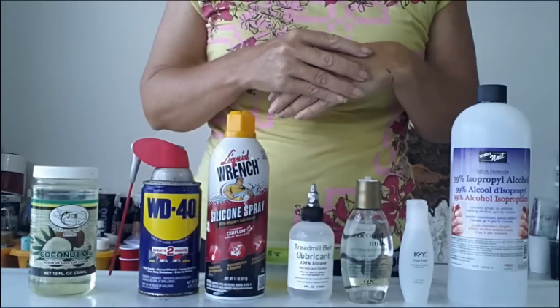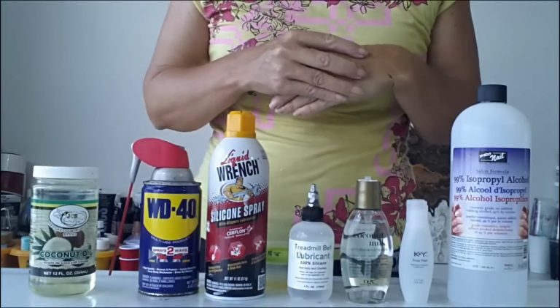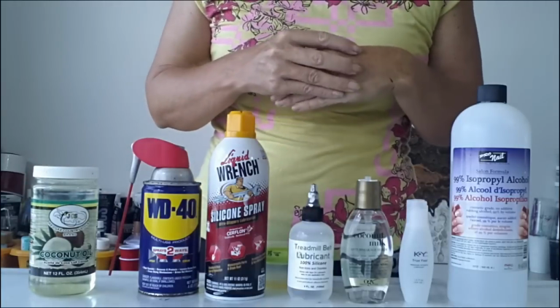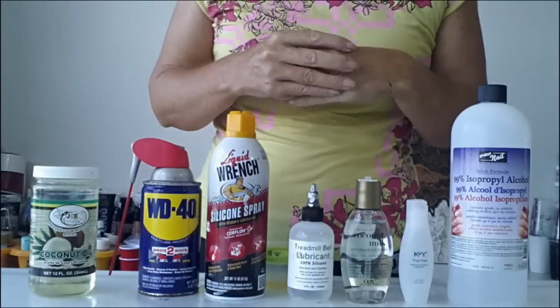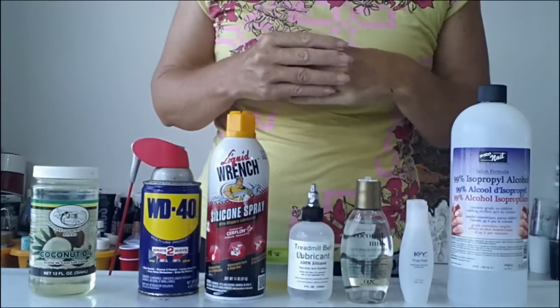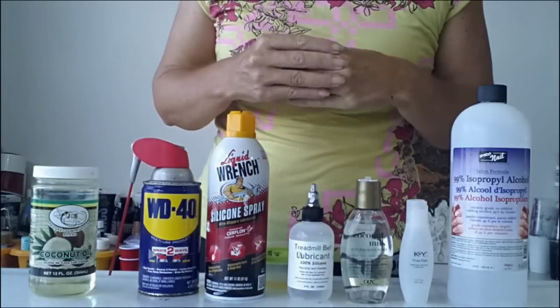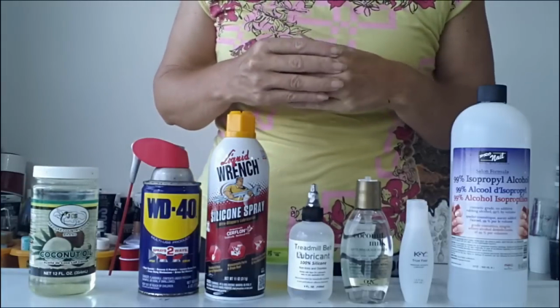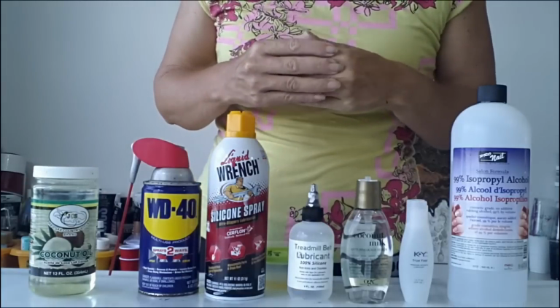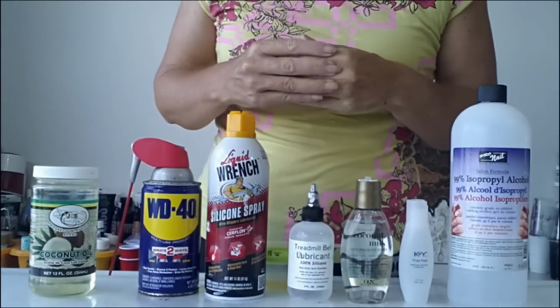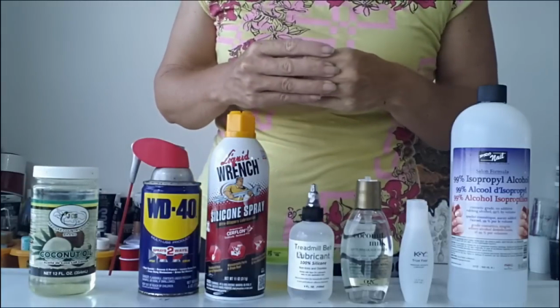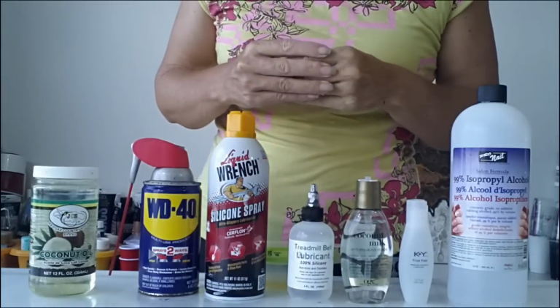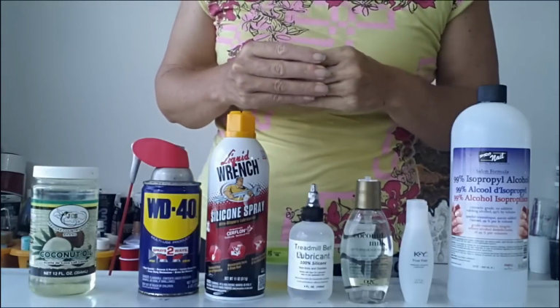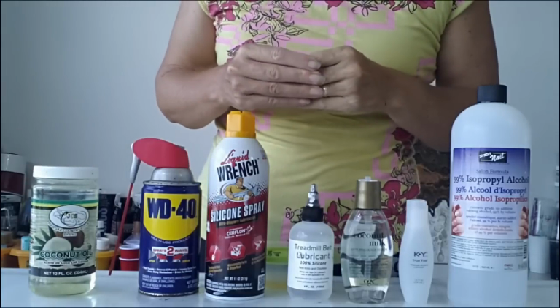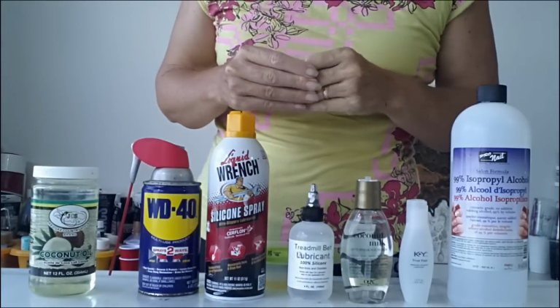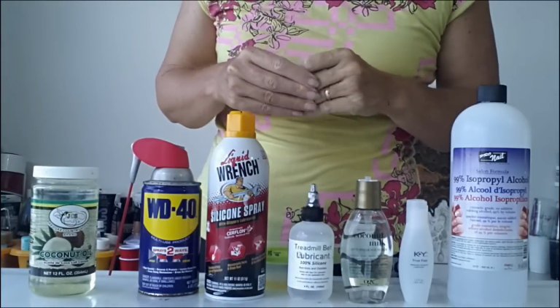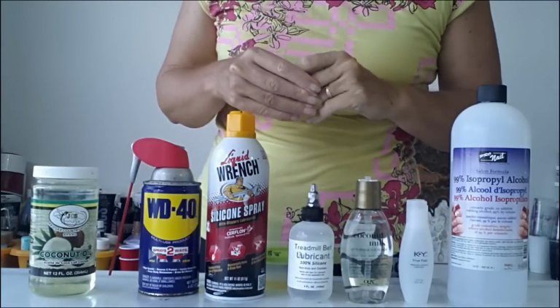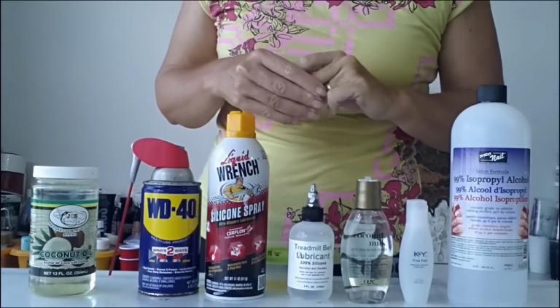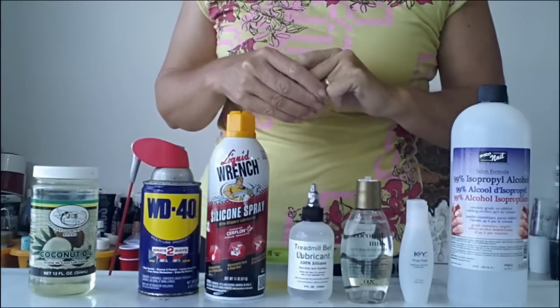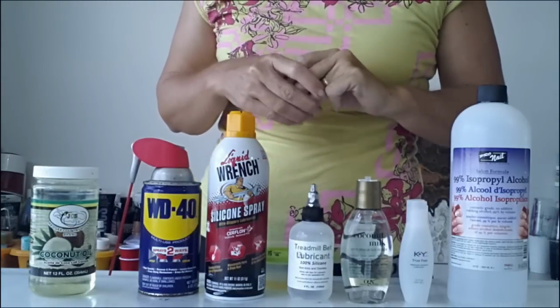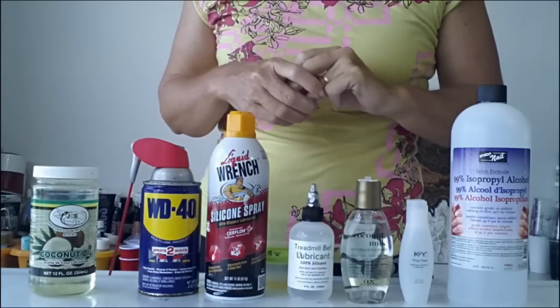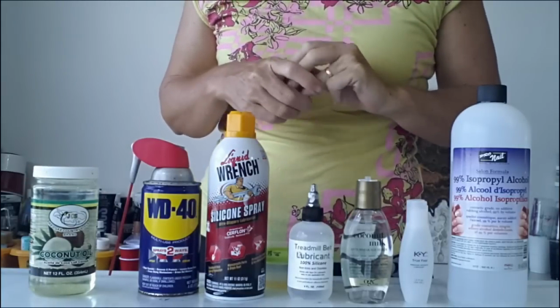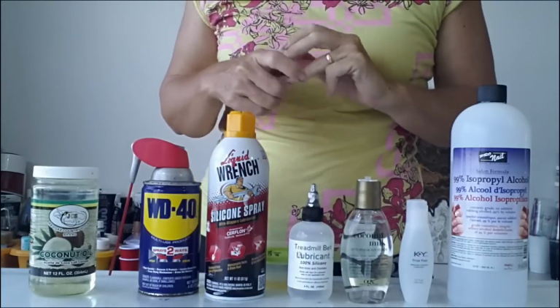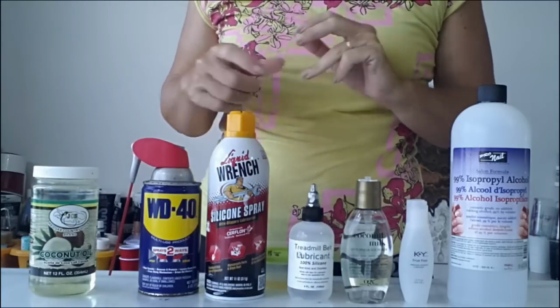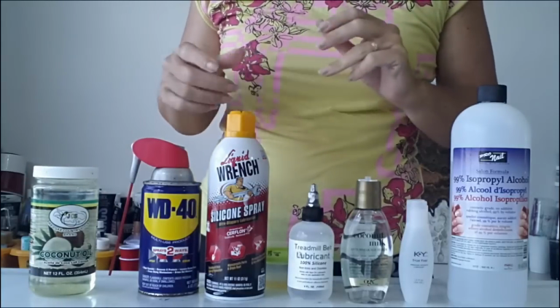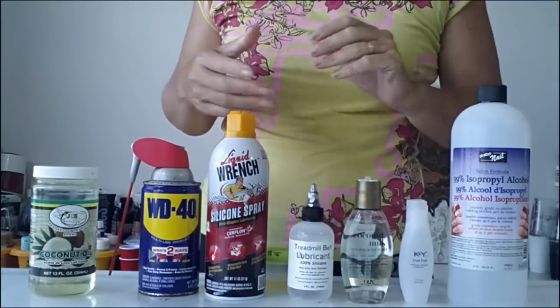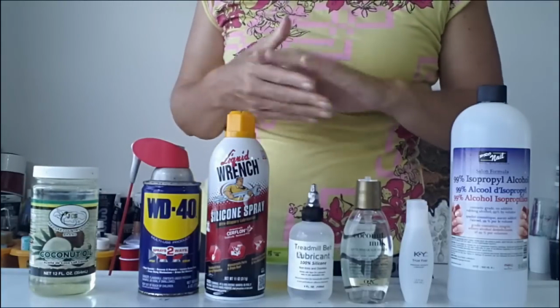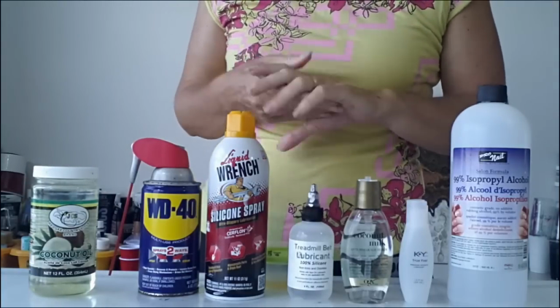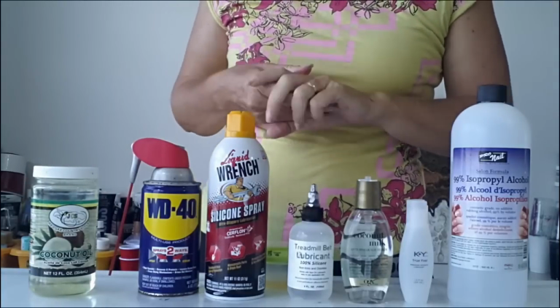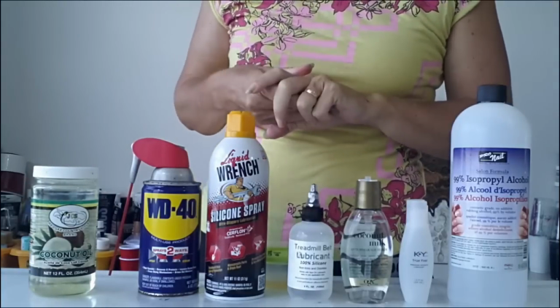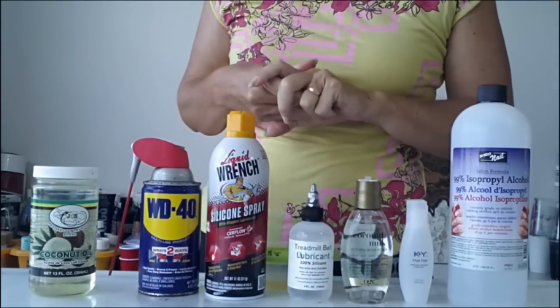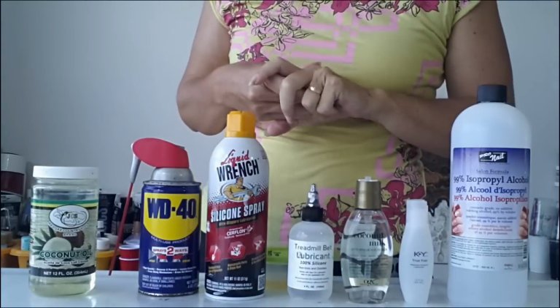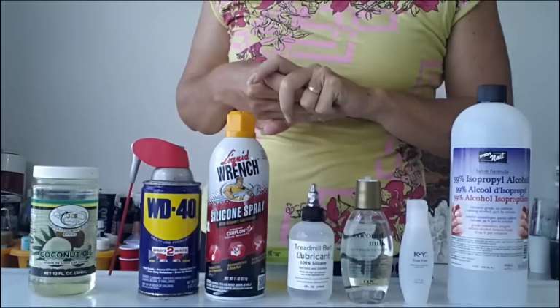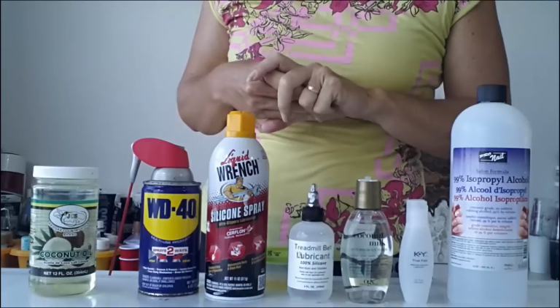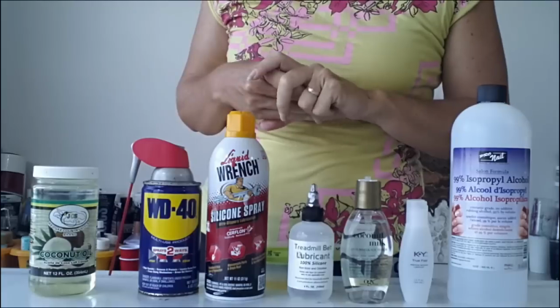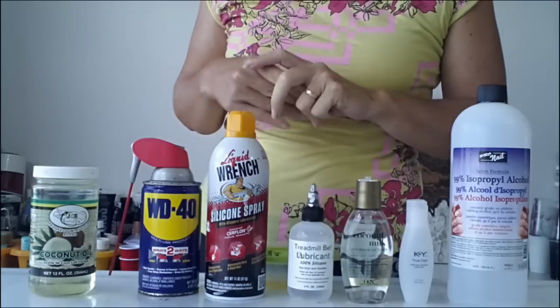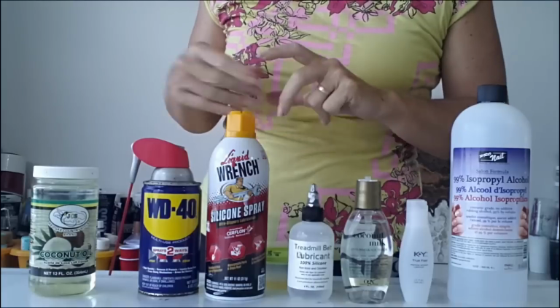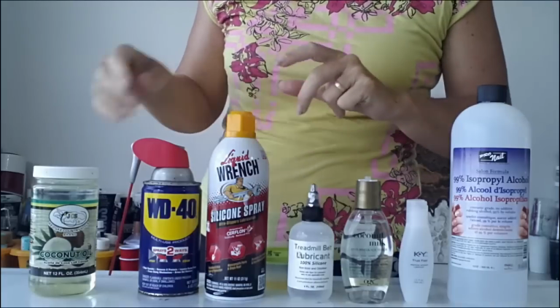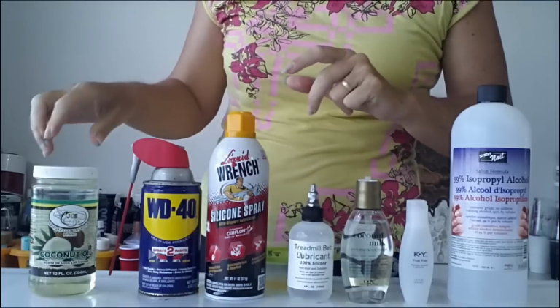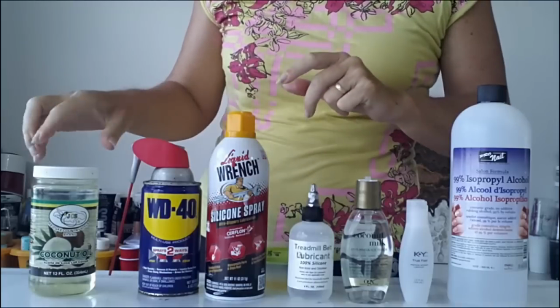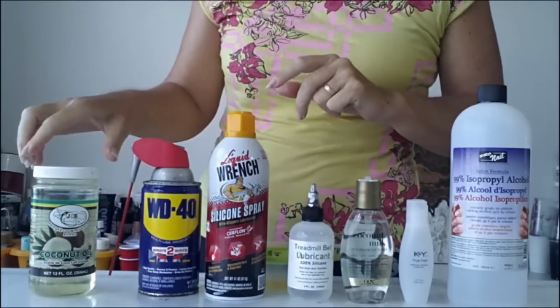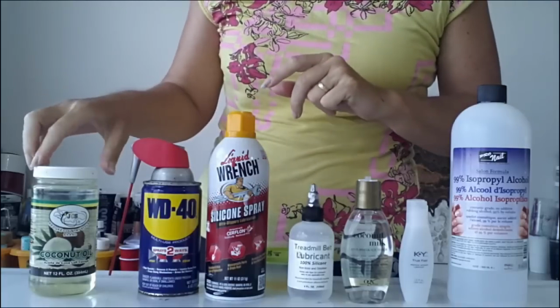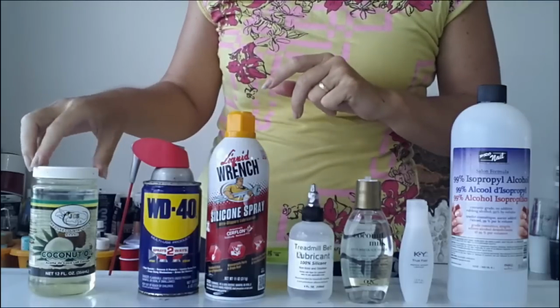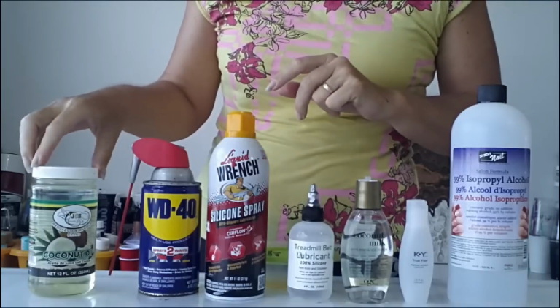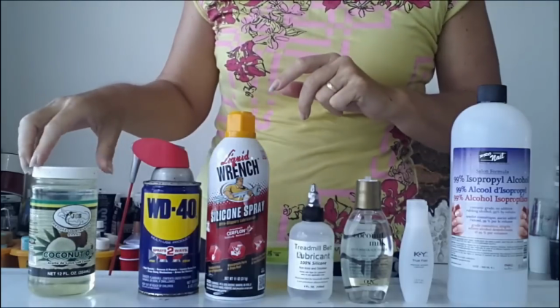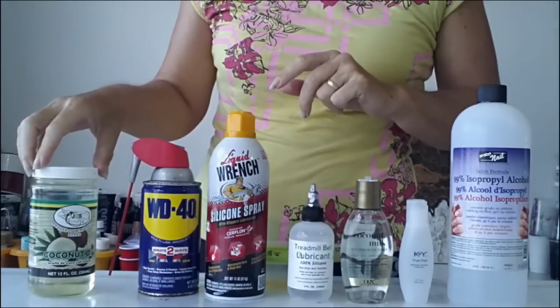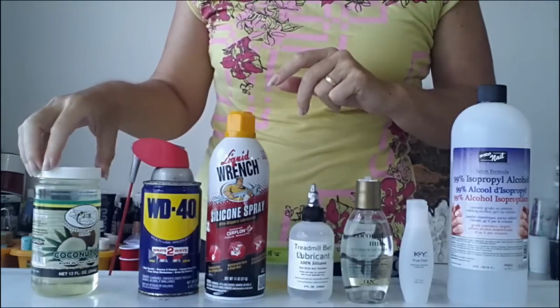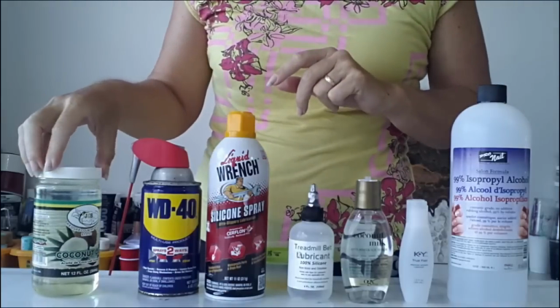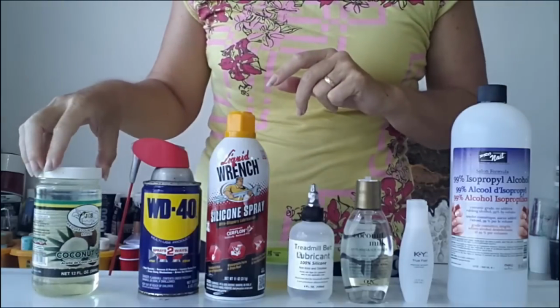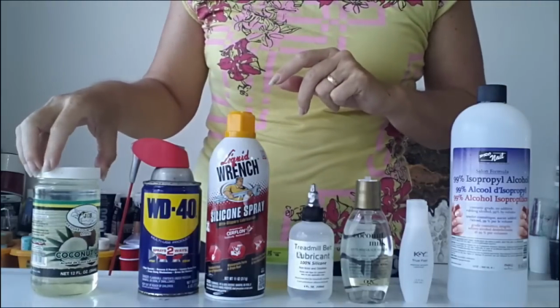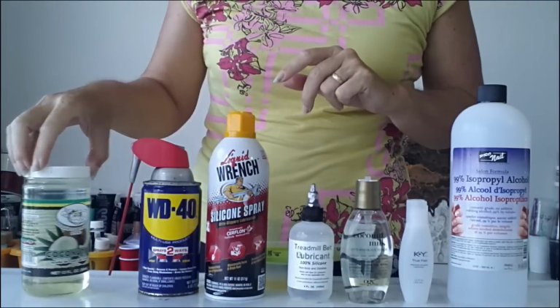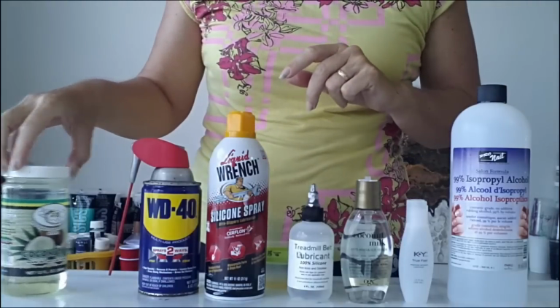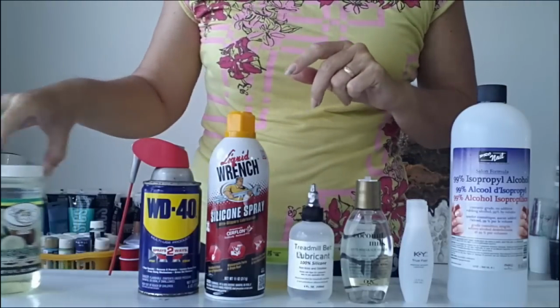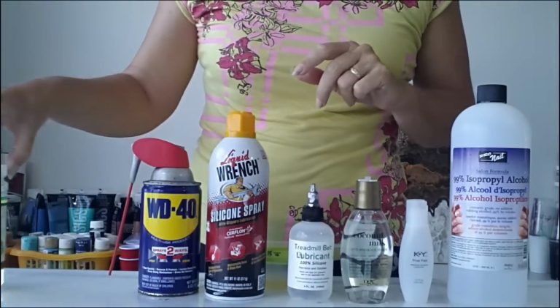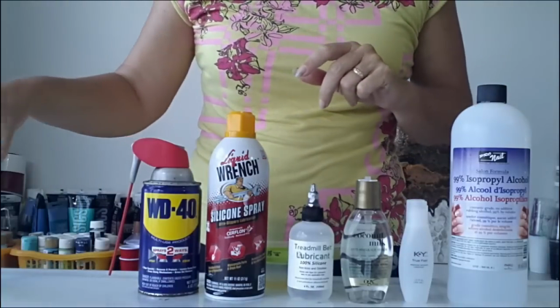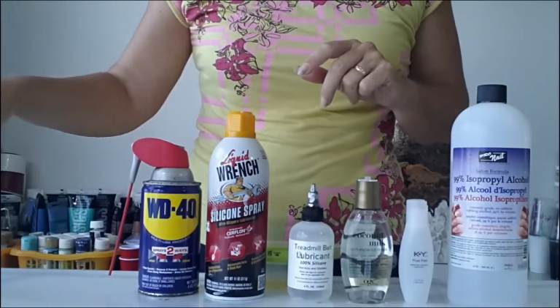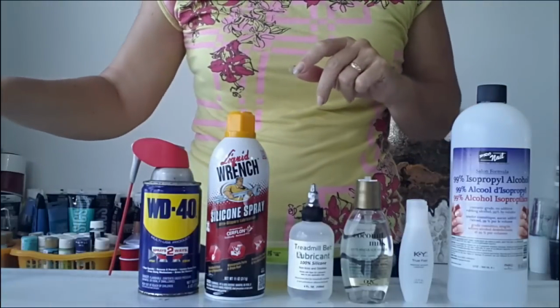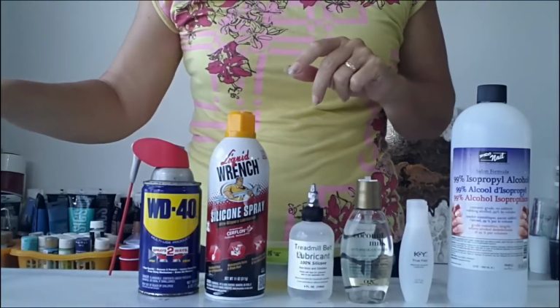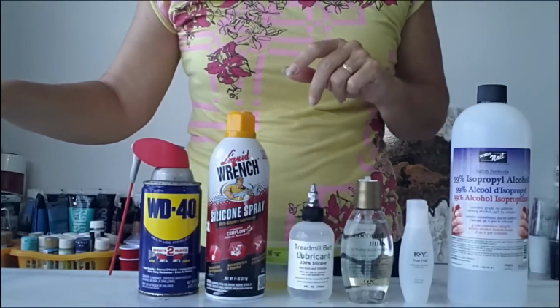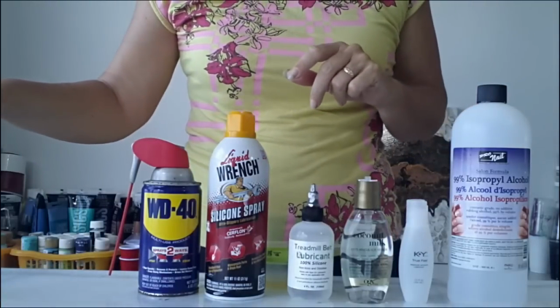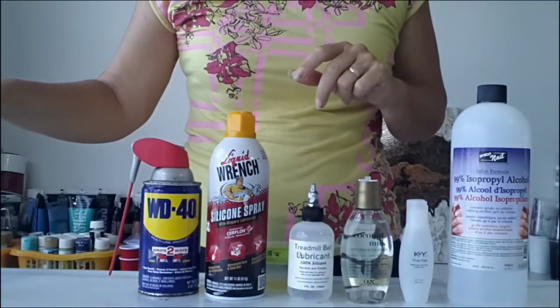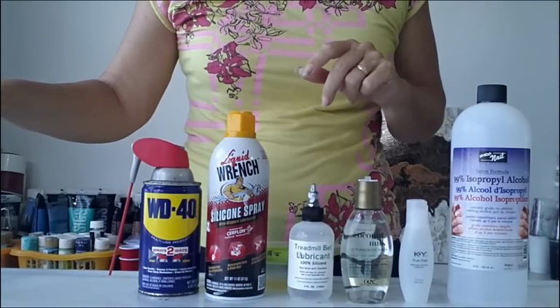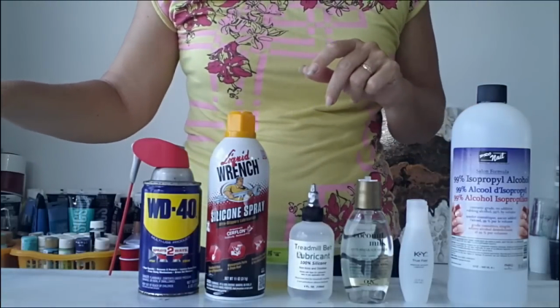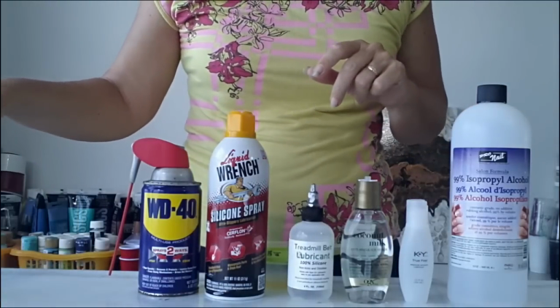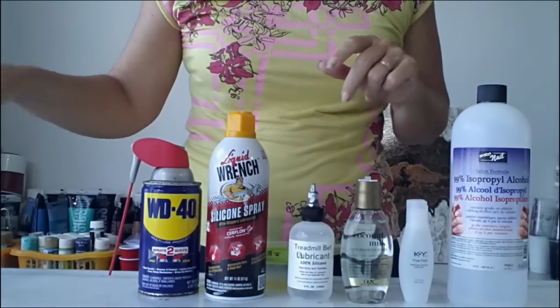Same with other oils you might have around your house, like baby oils — probably also not good for your pours.